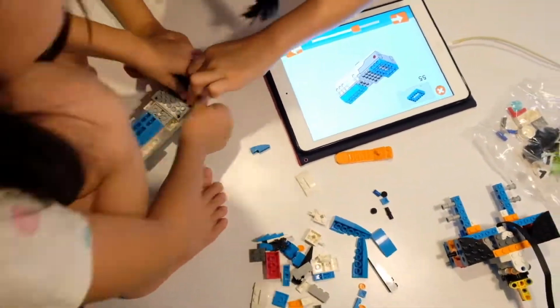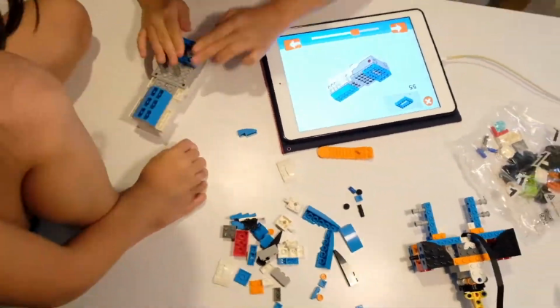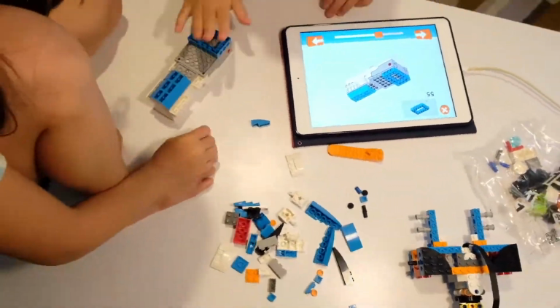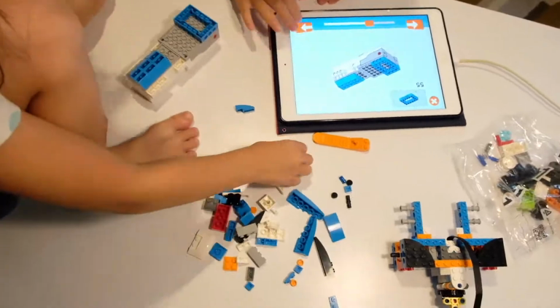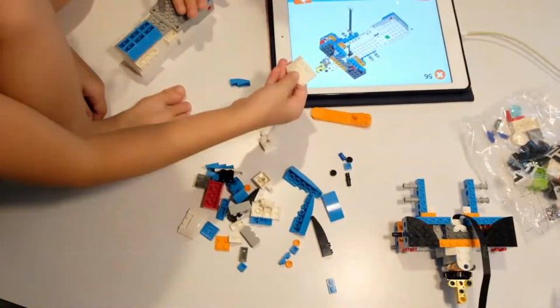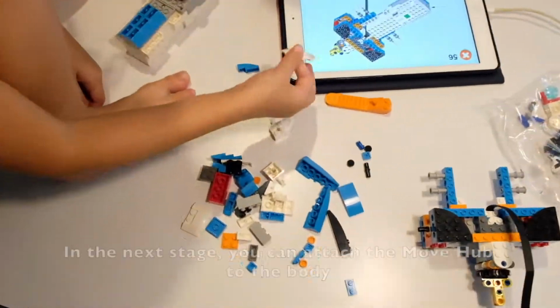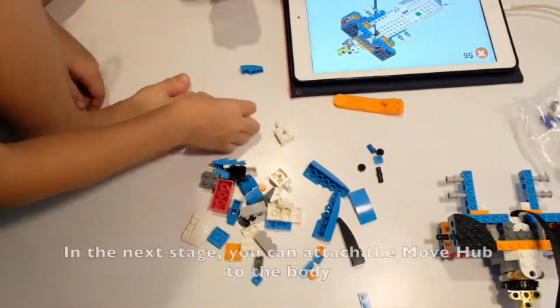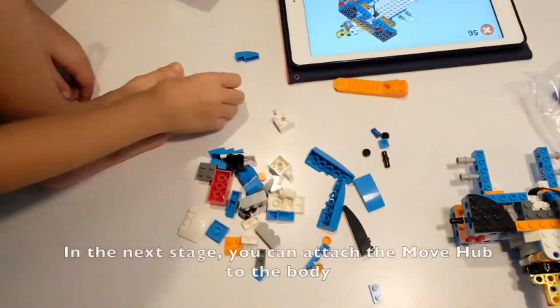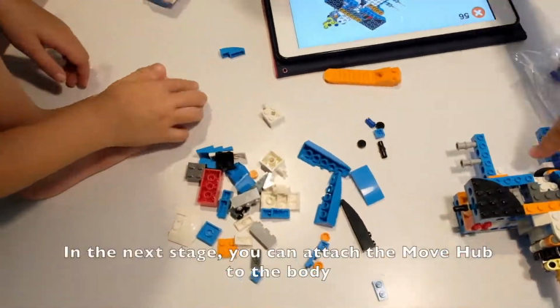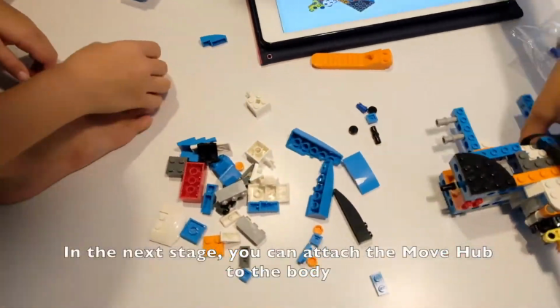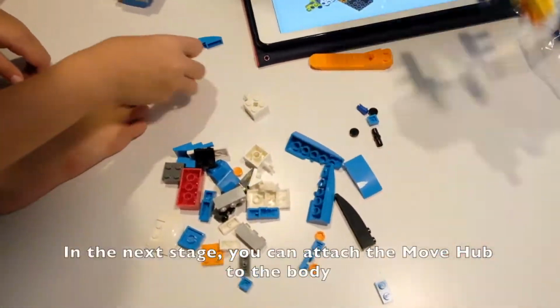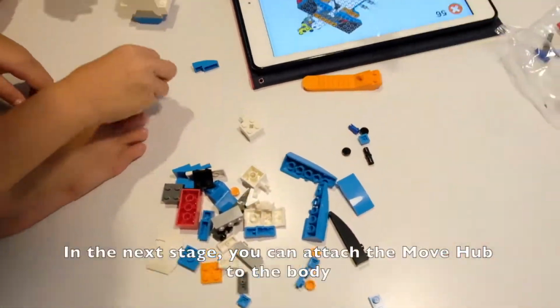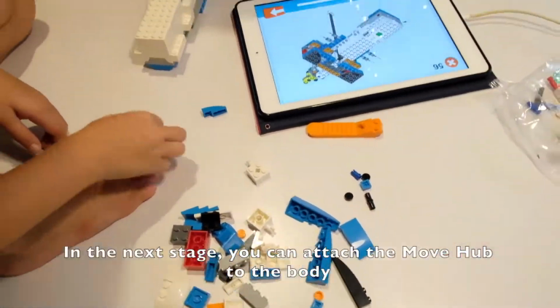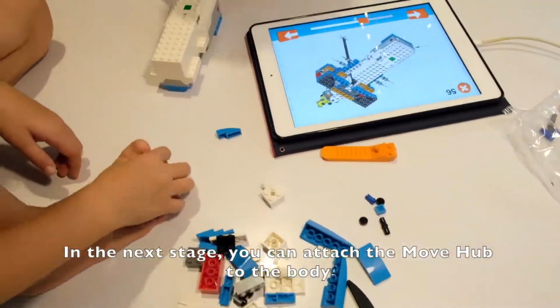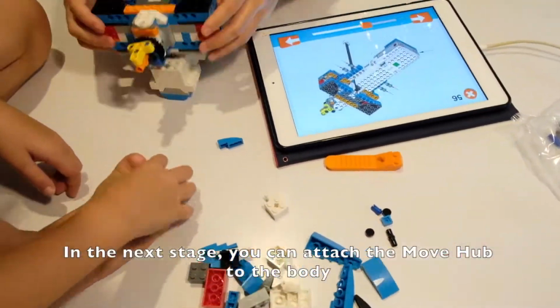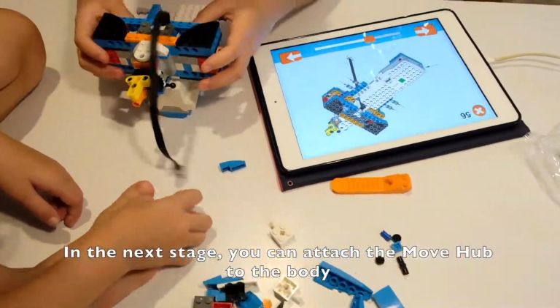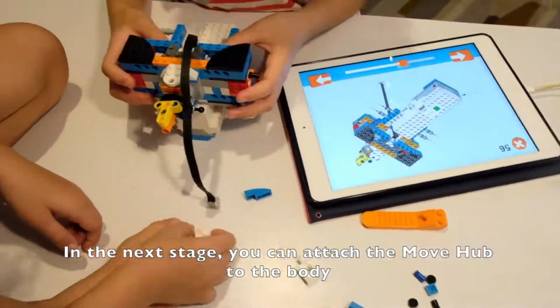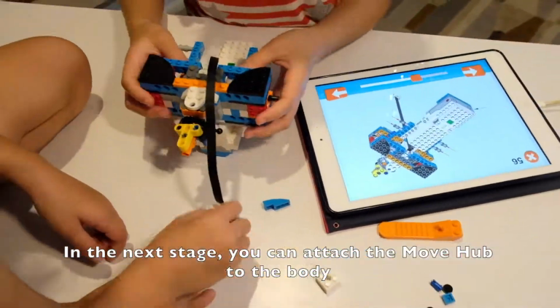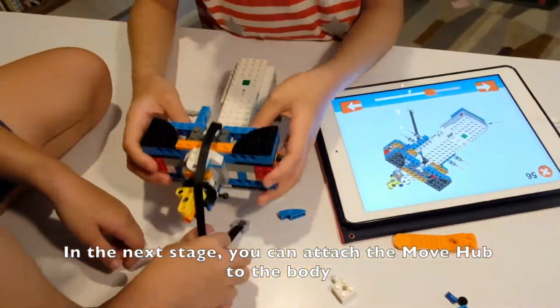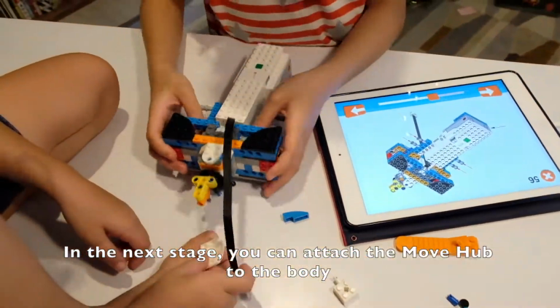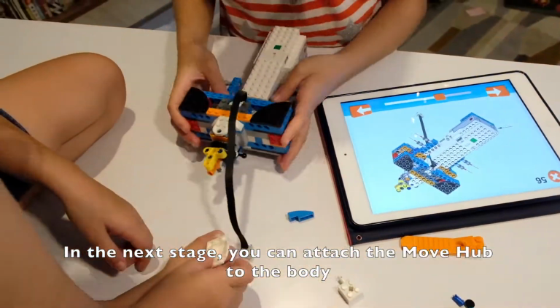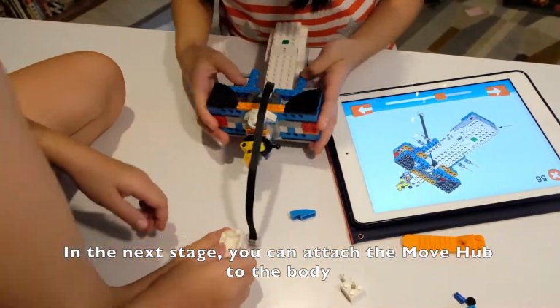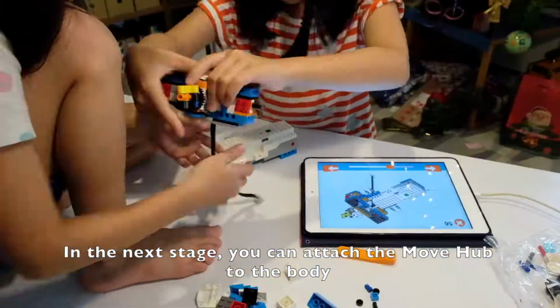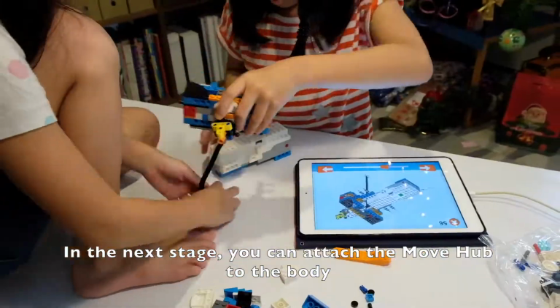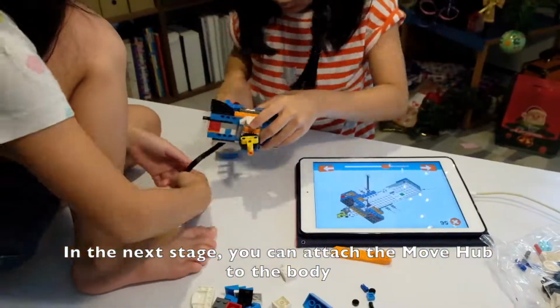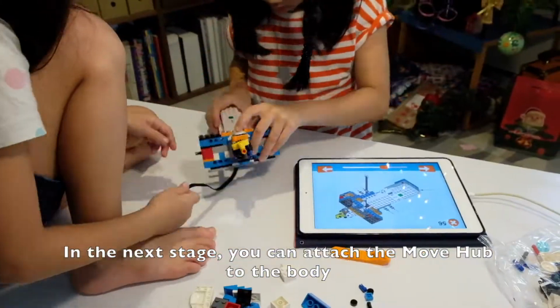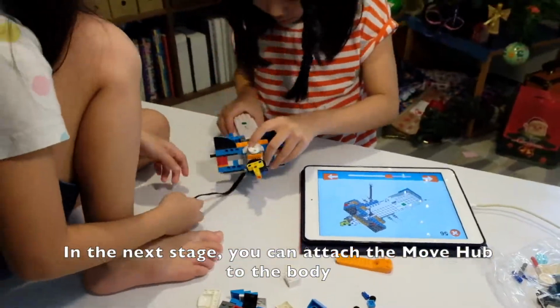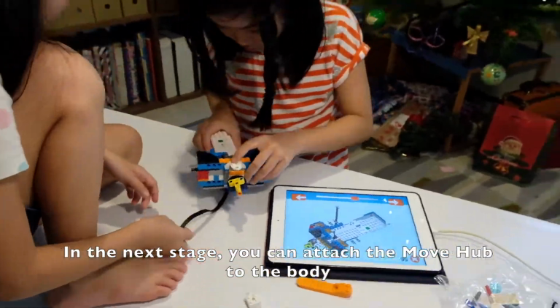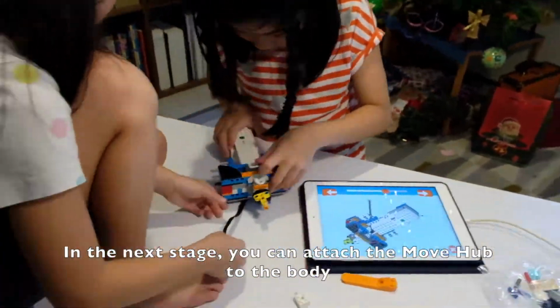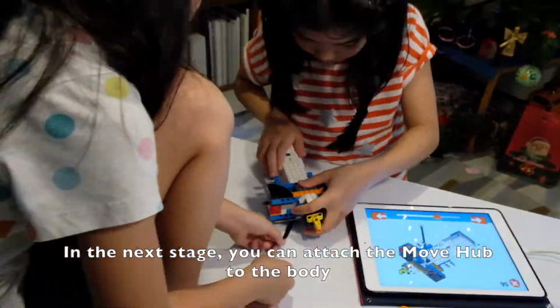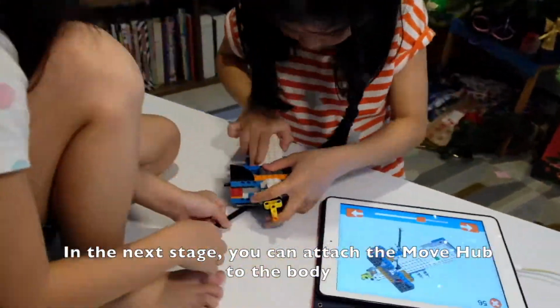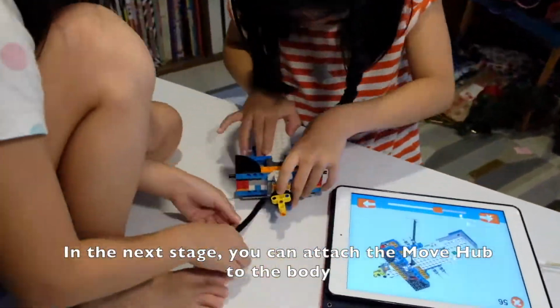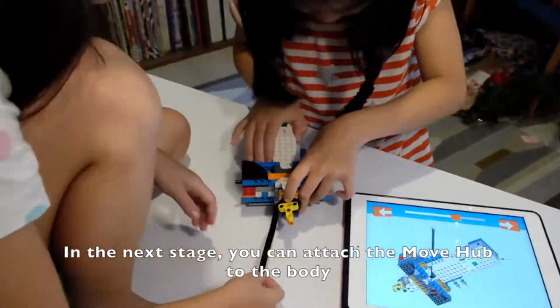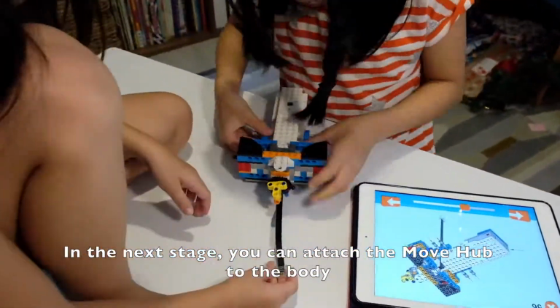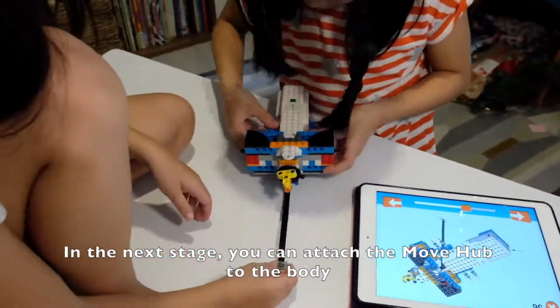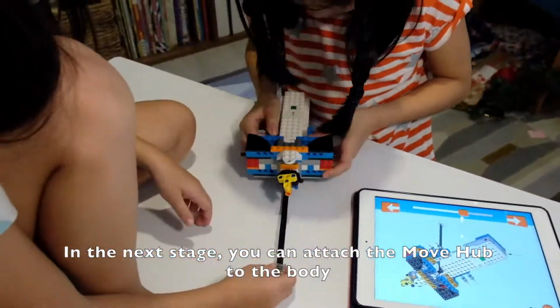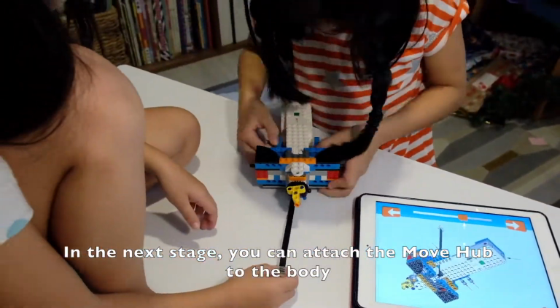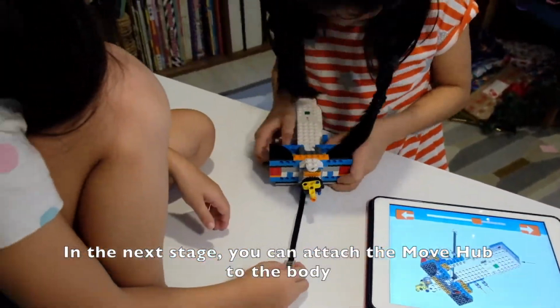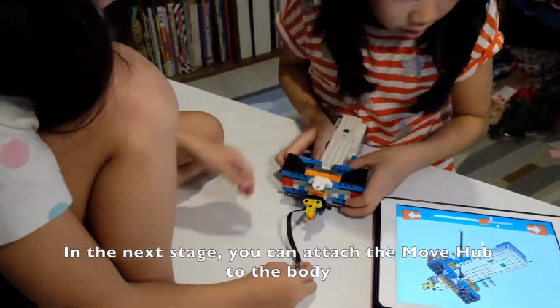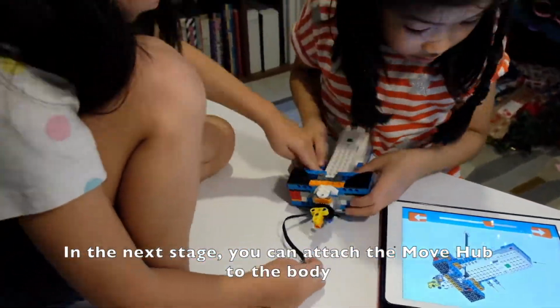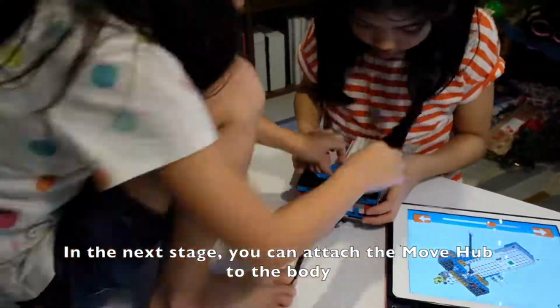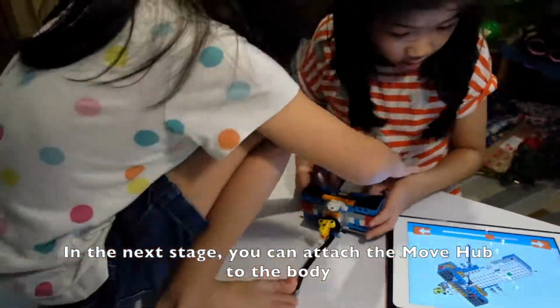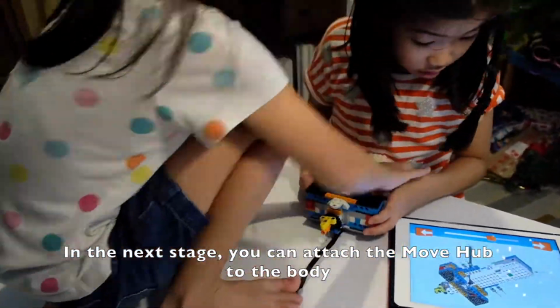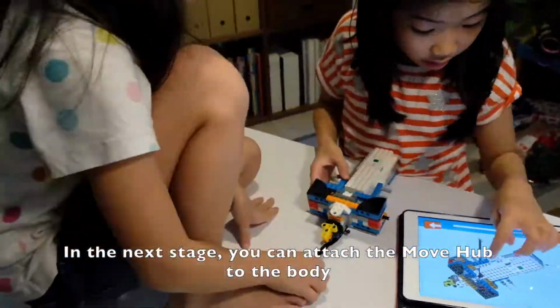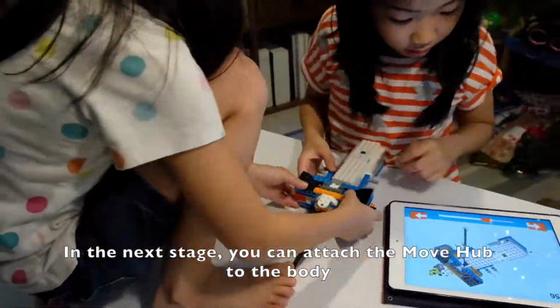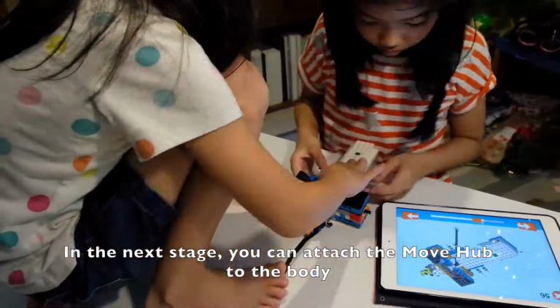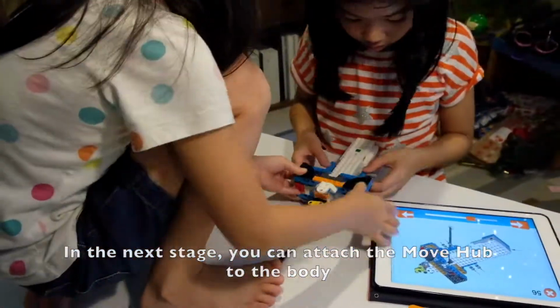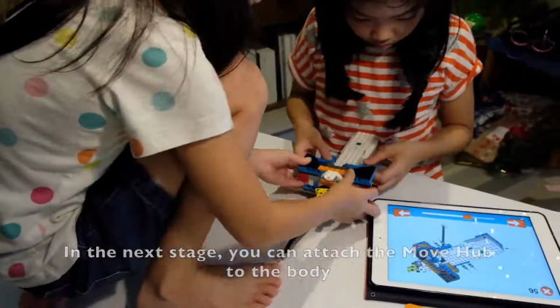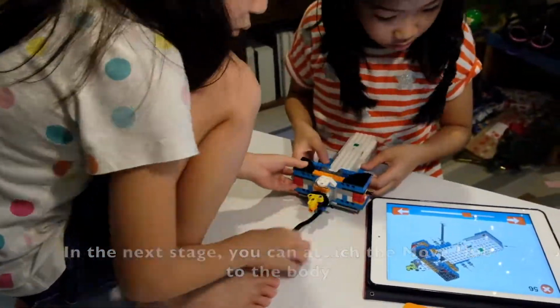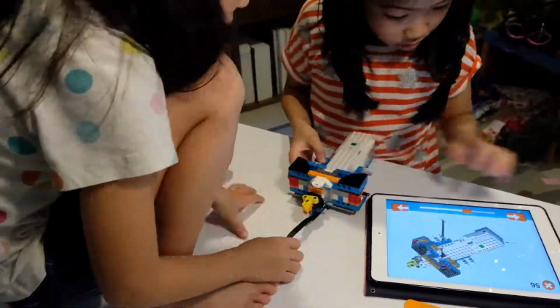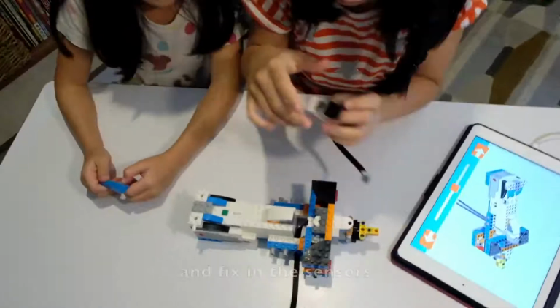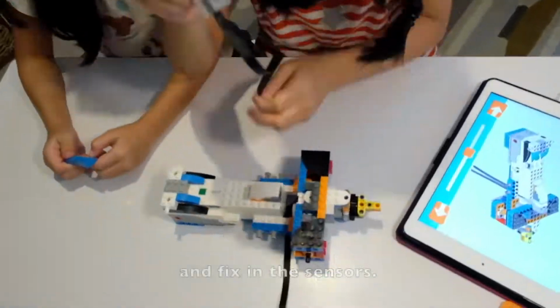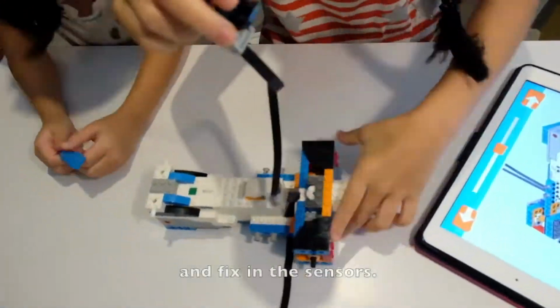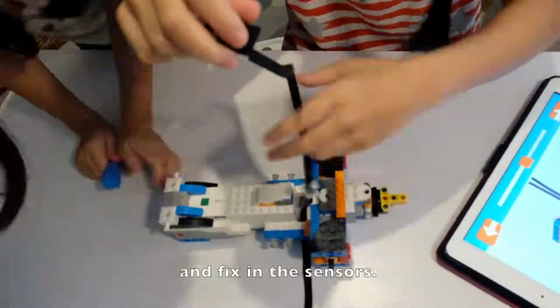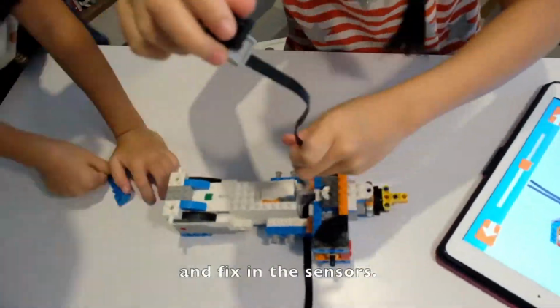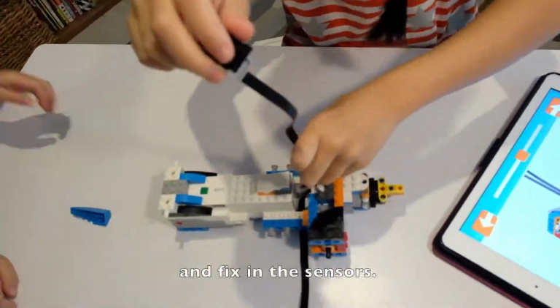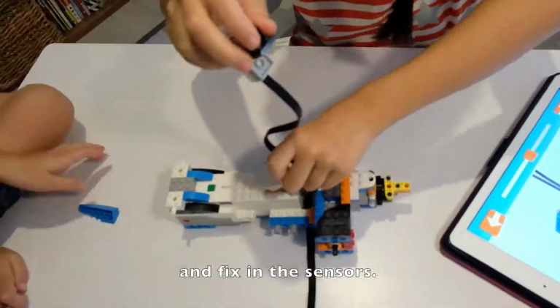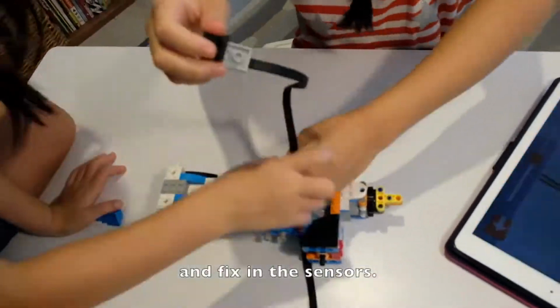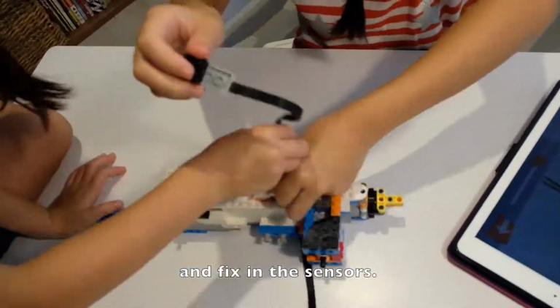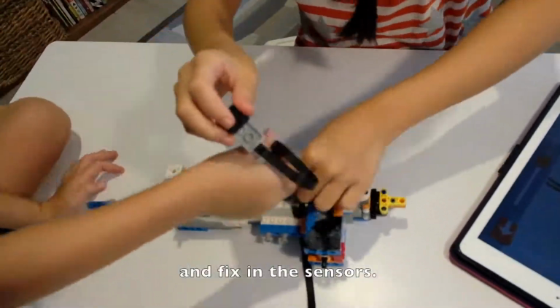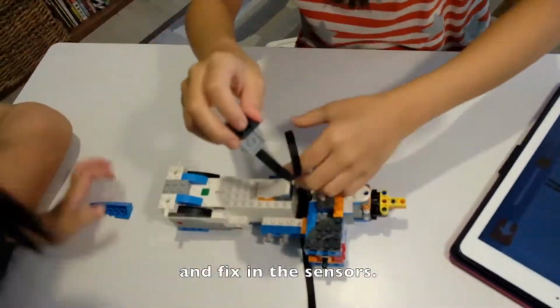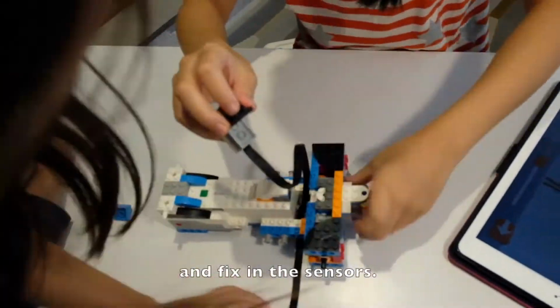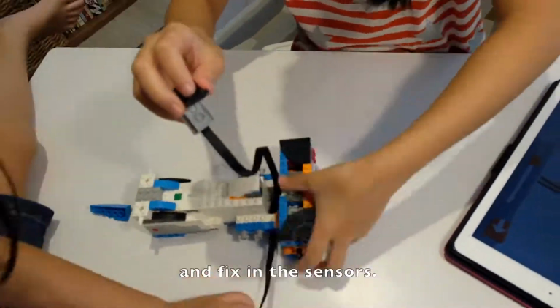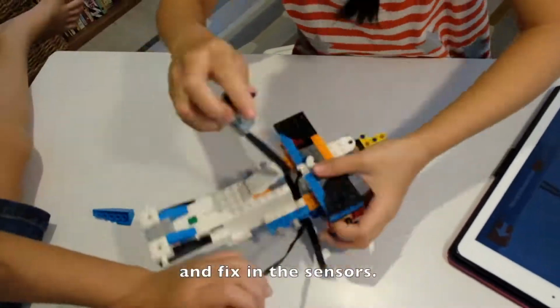In the next stage you can attach the Move Hub to the body and fix in the sensors.